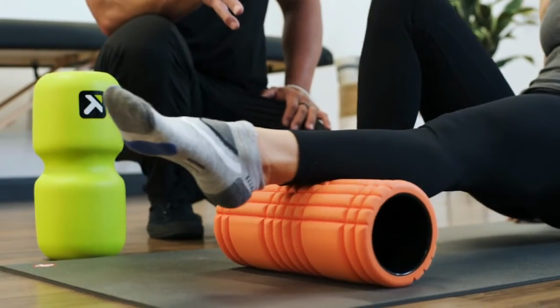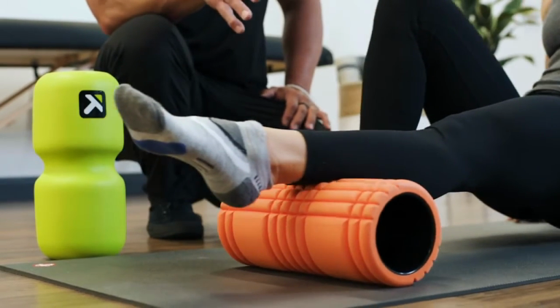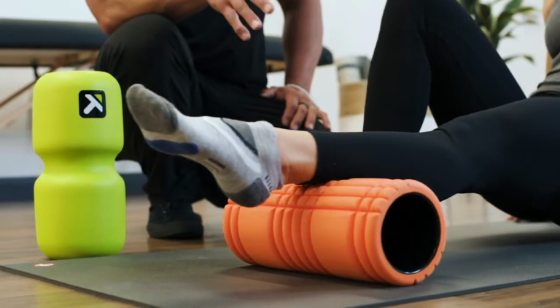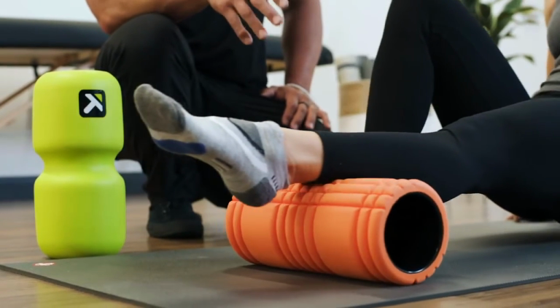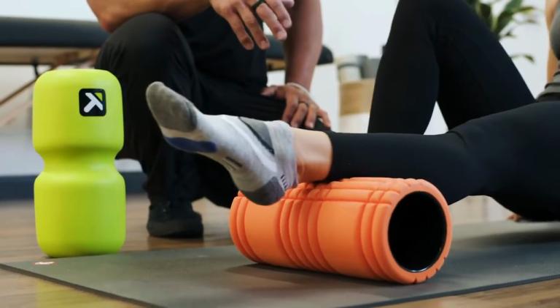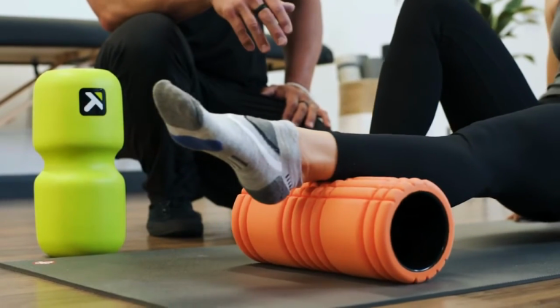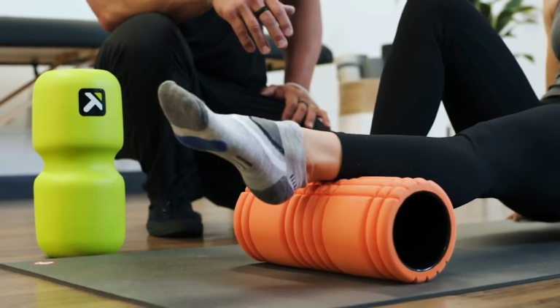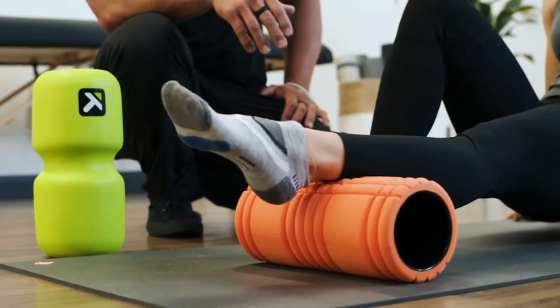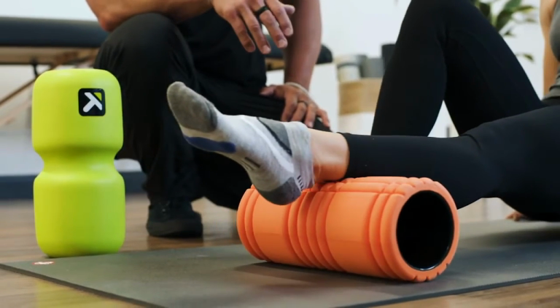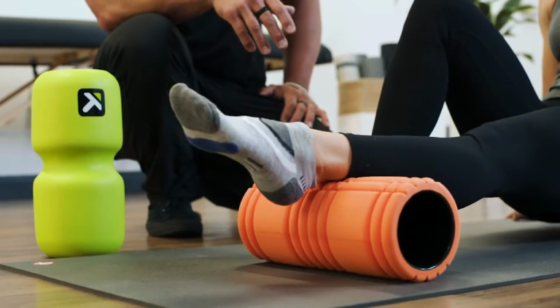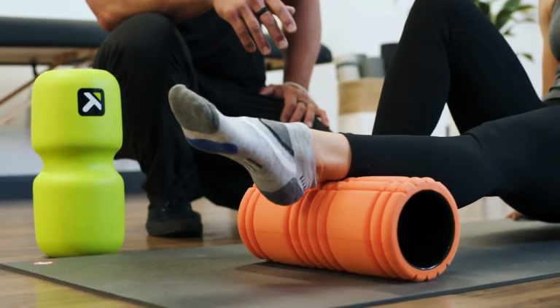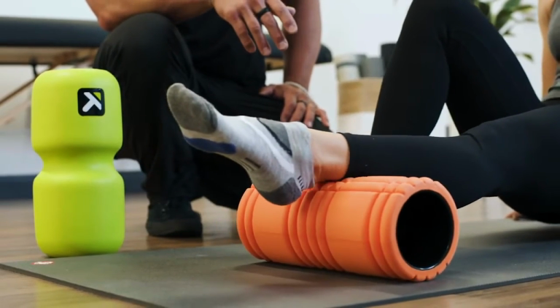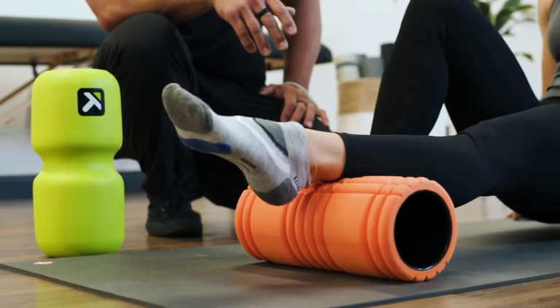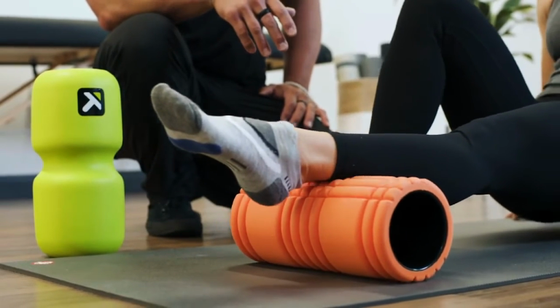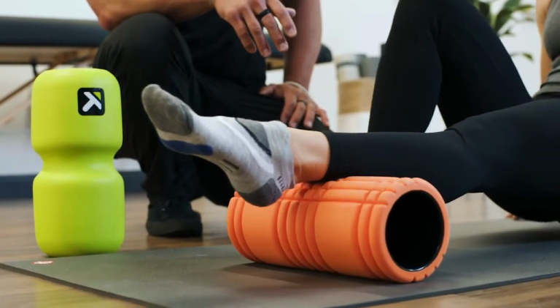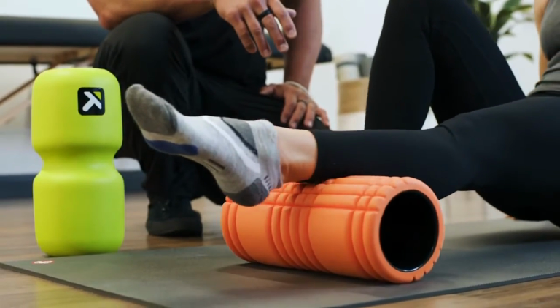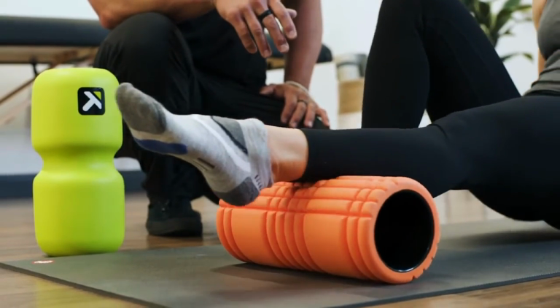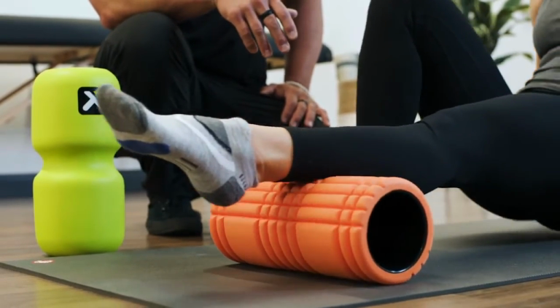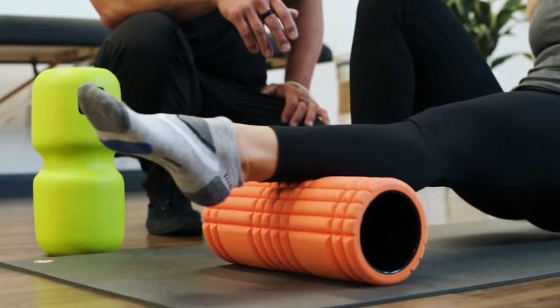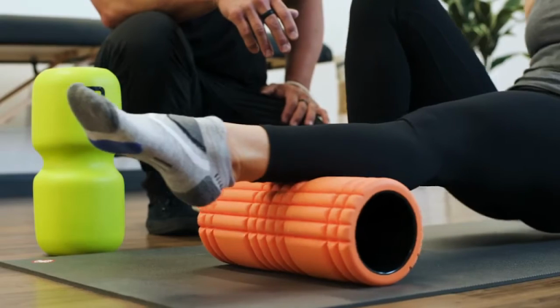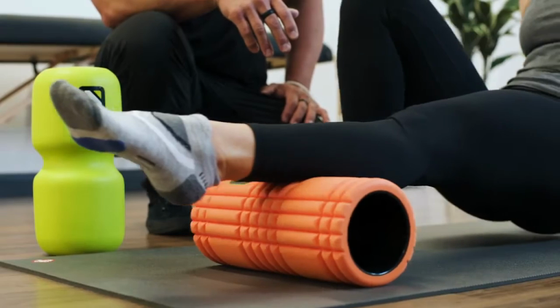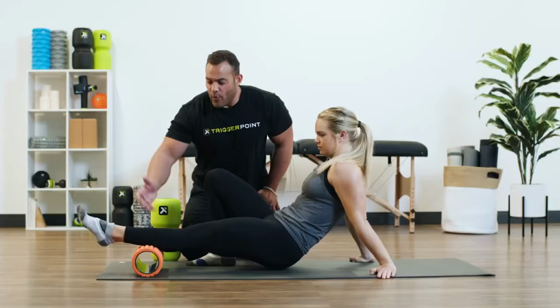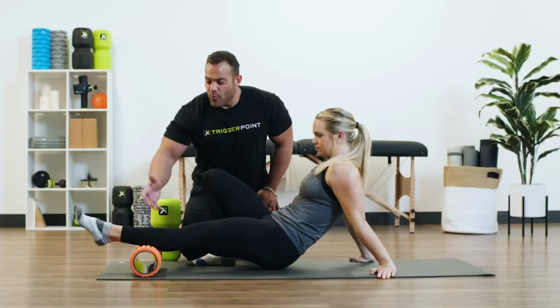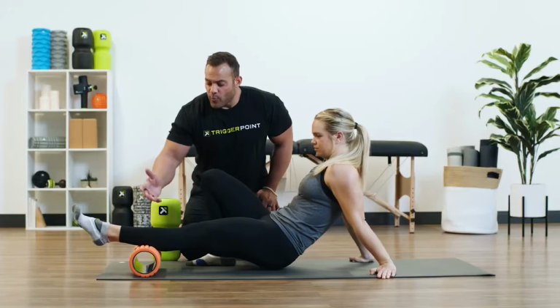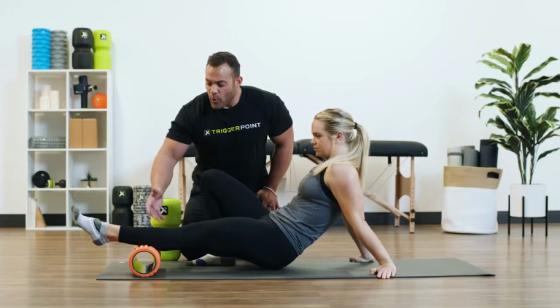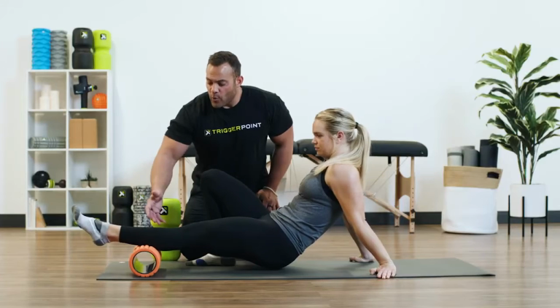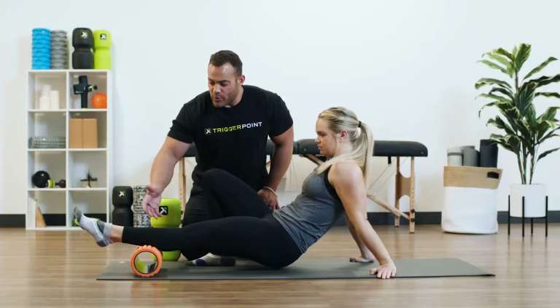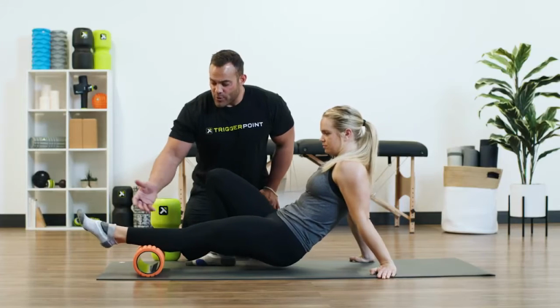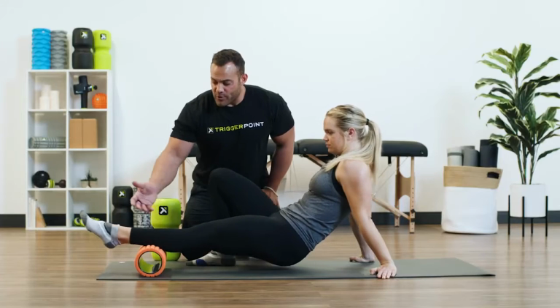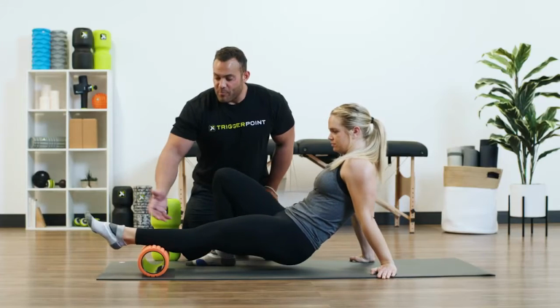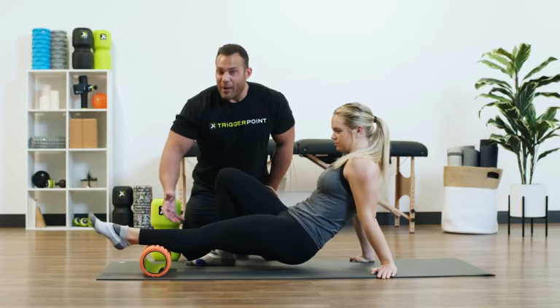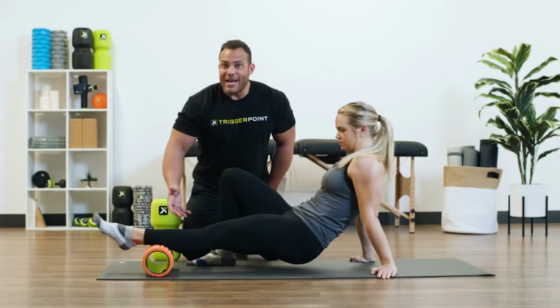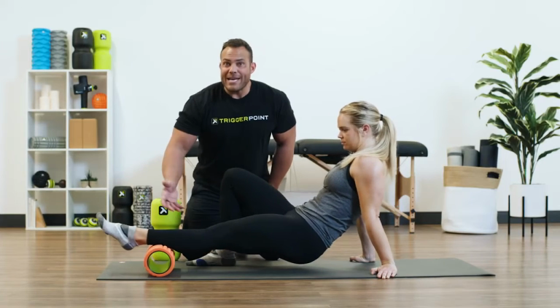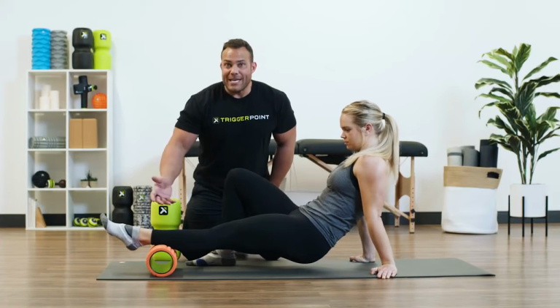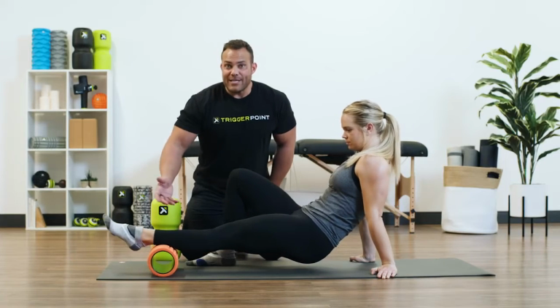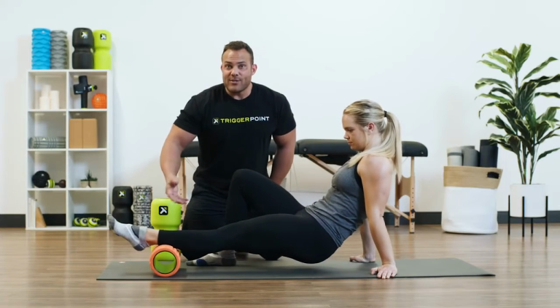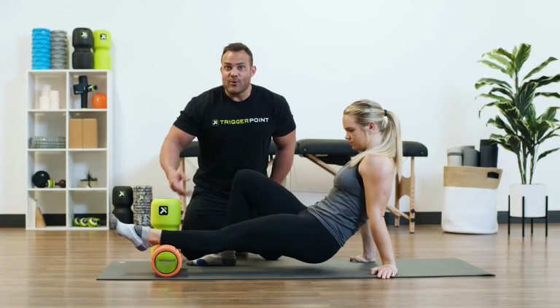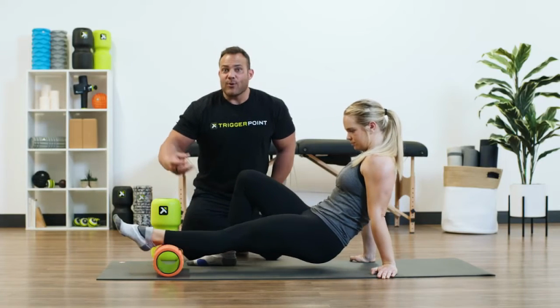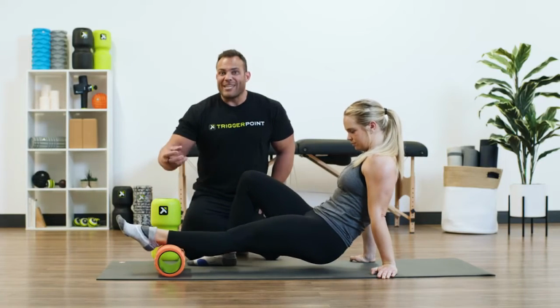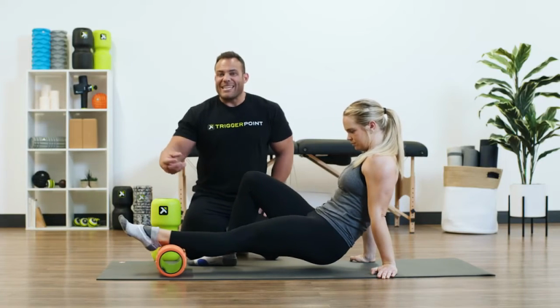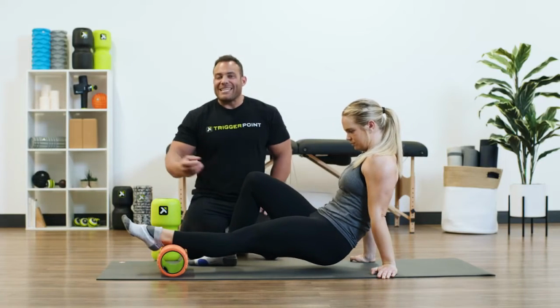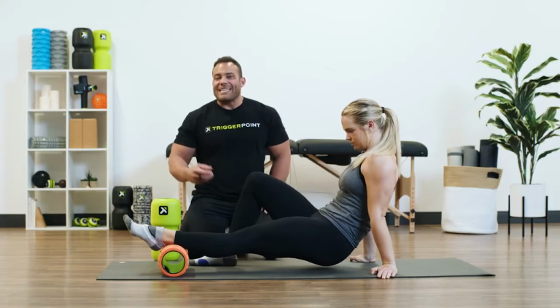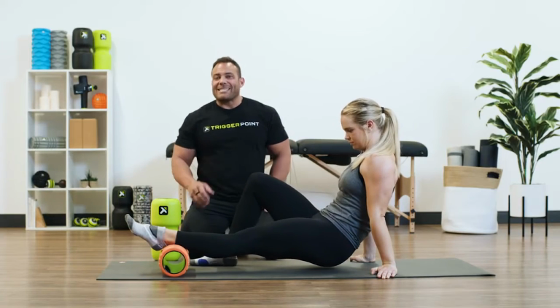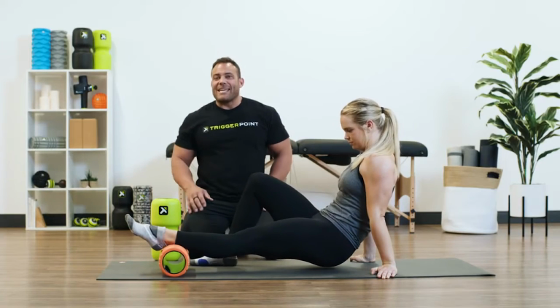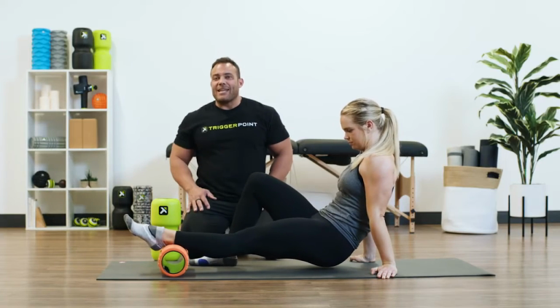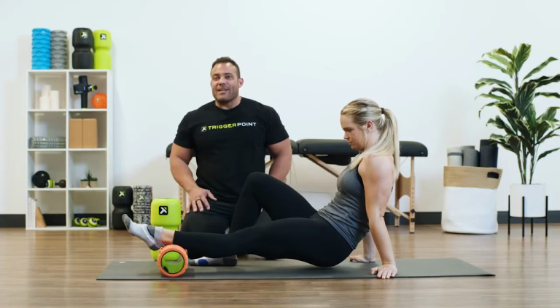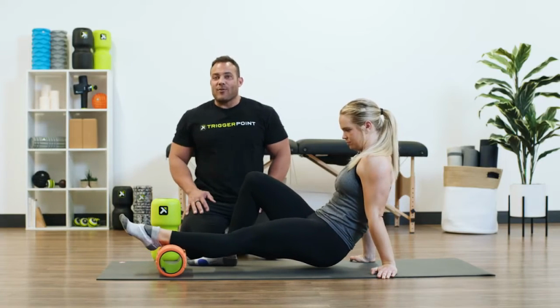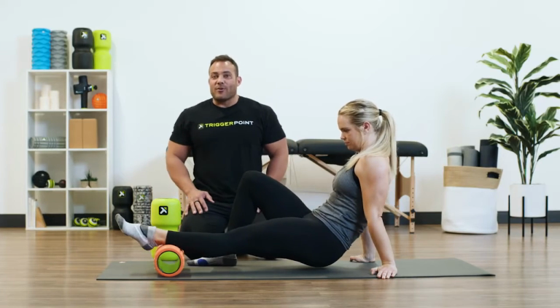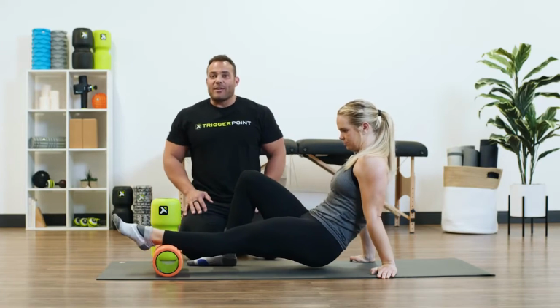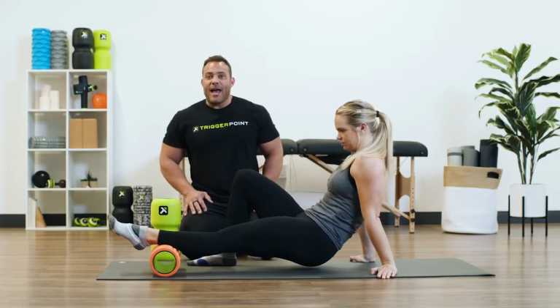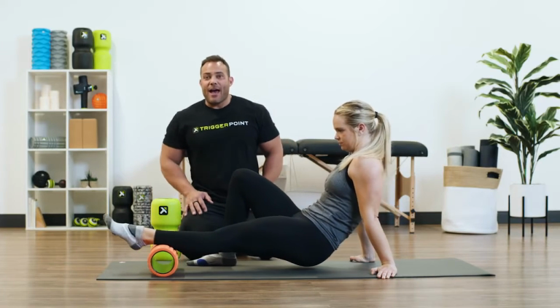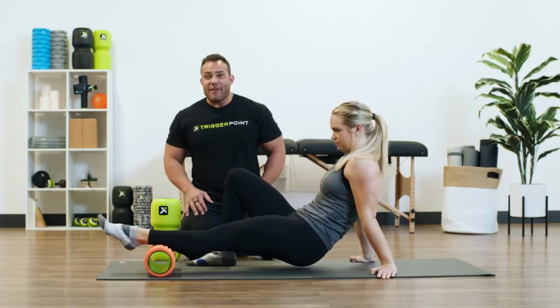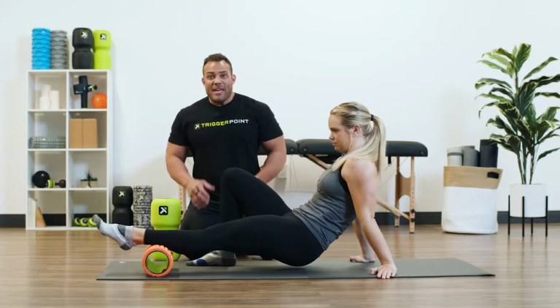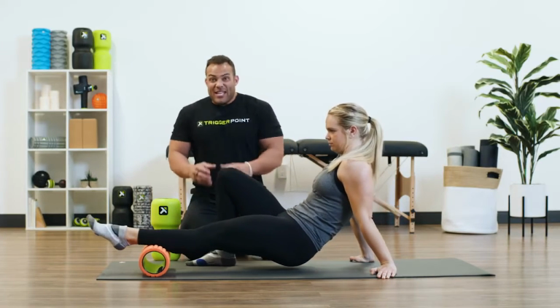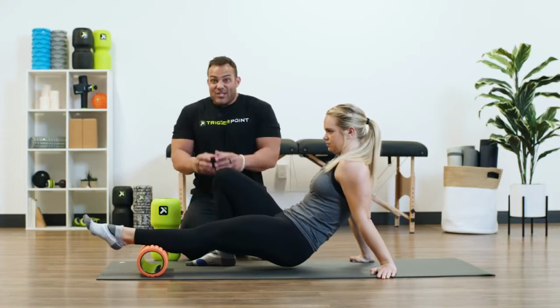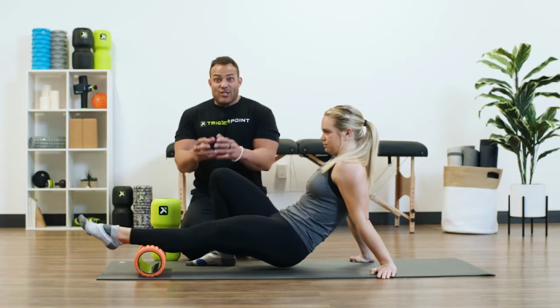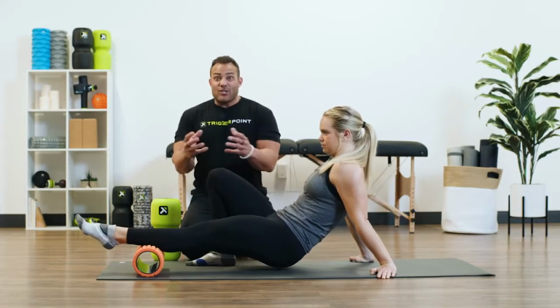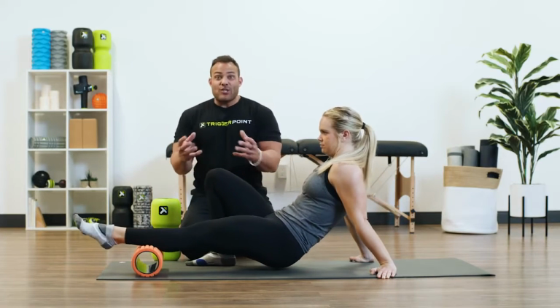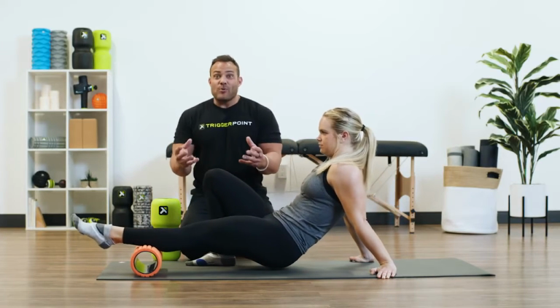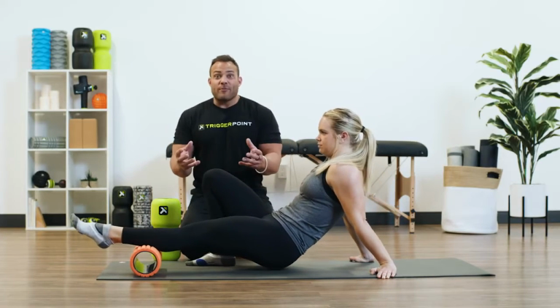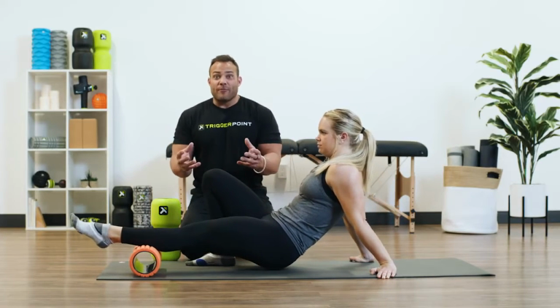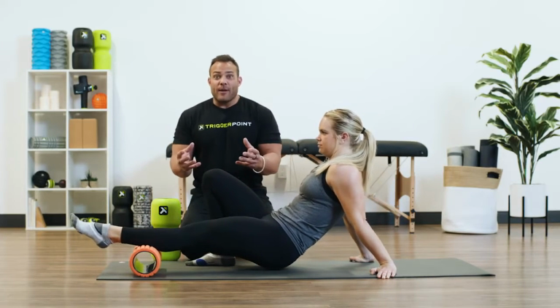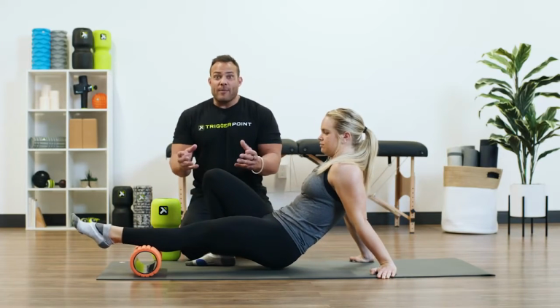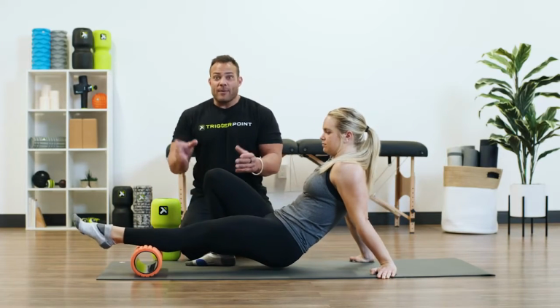She might be agonizing as this foam roller starts biting into her Achilles tendon and her calf. It's just too inflamed.